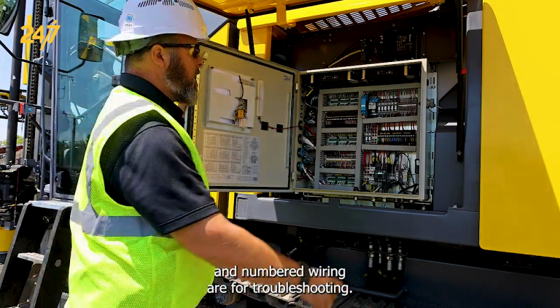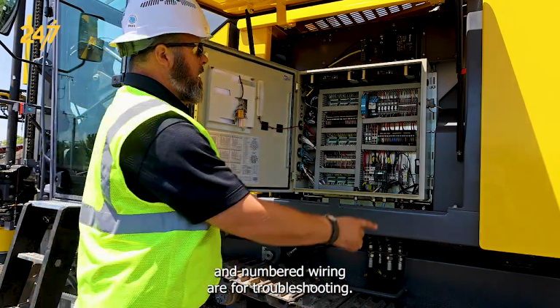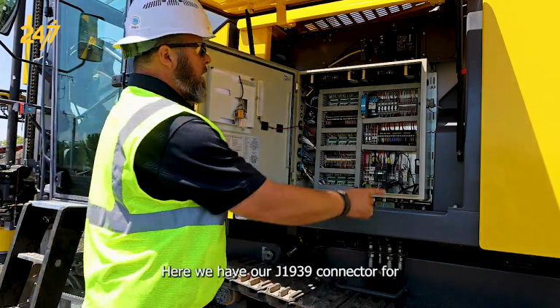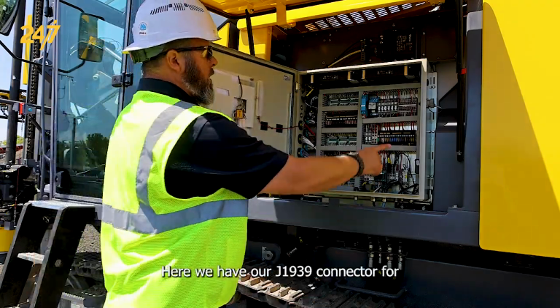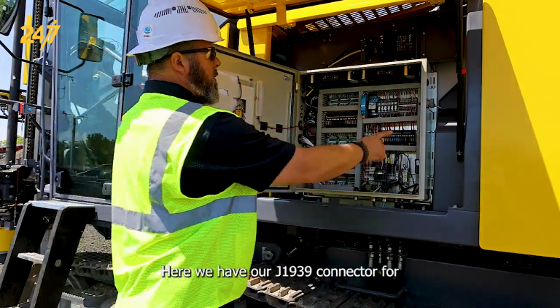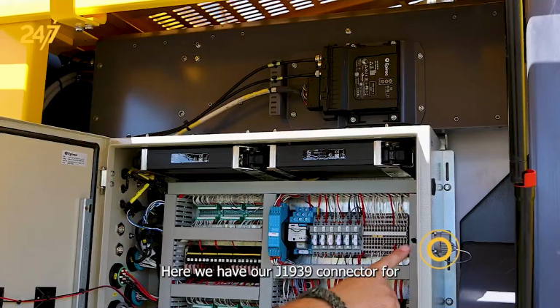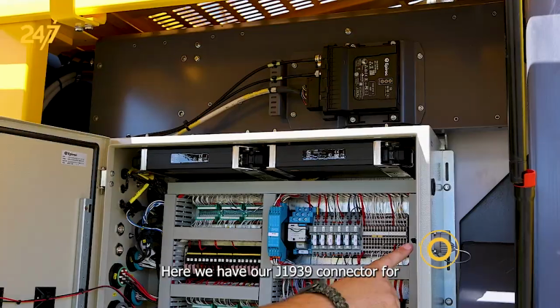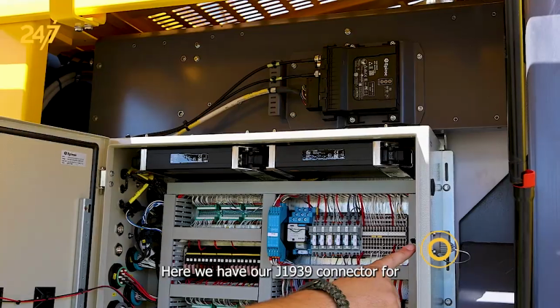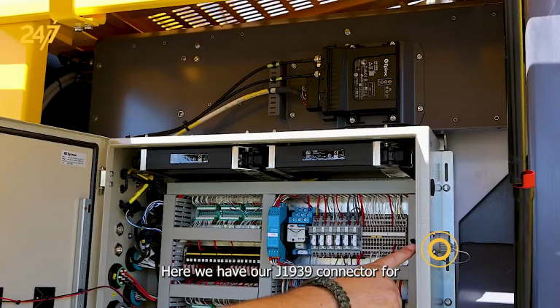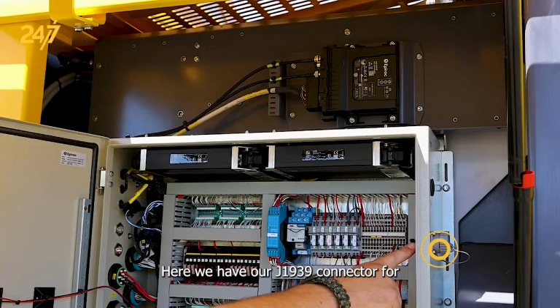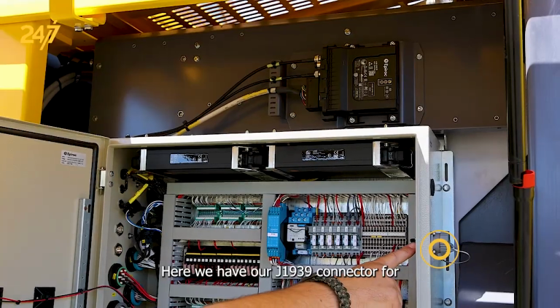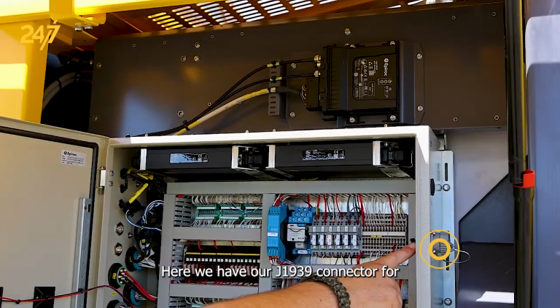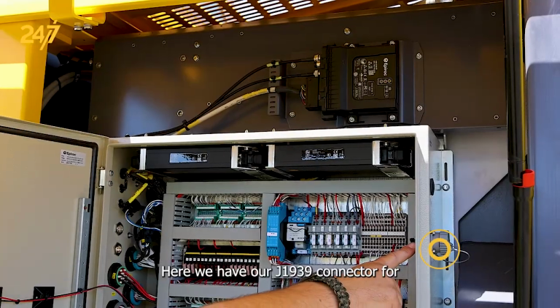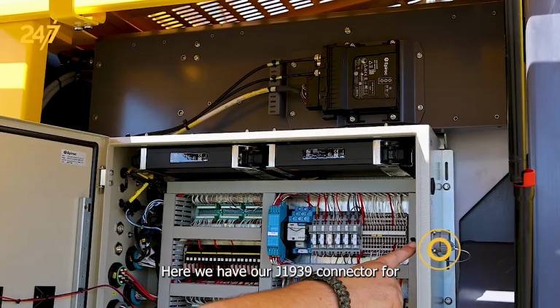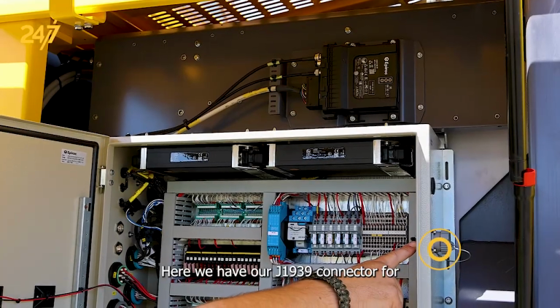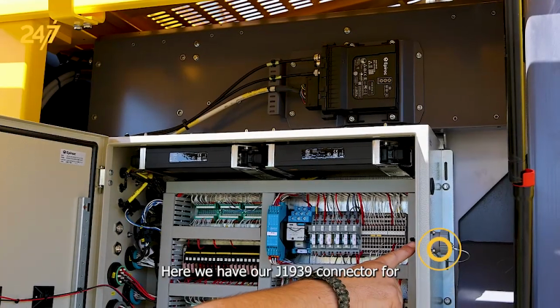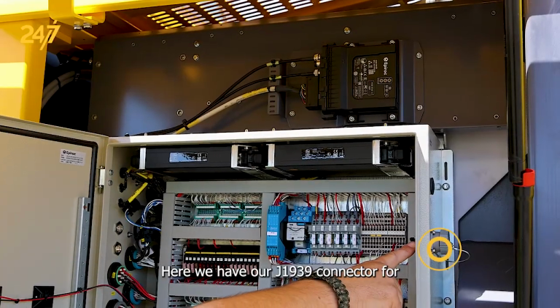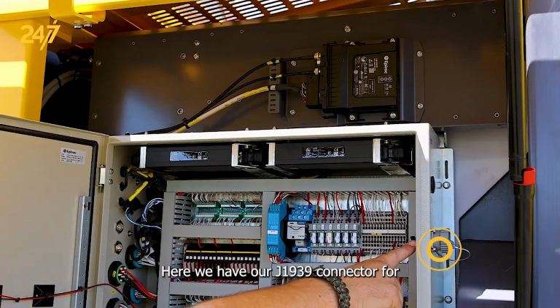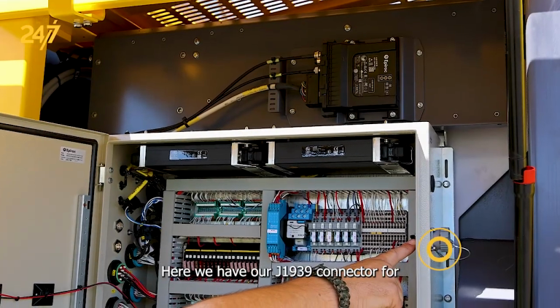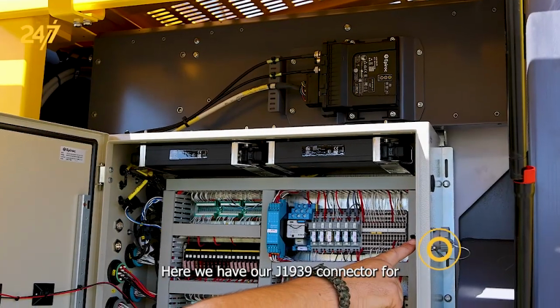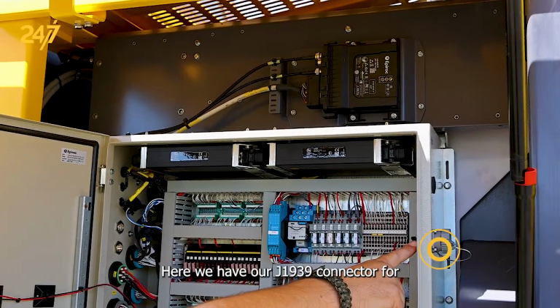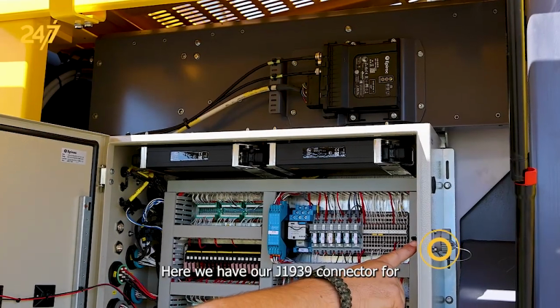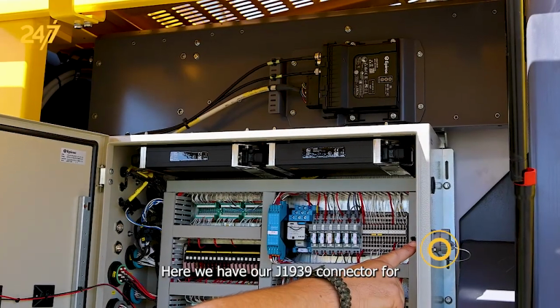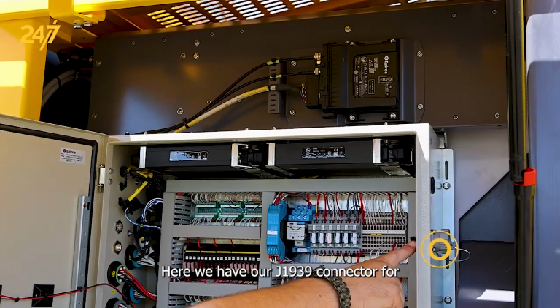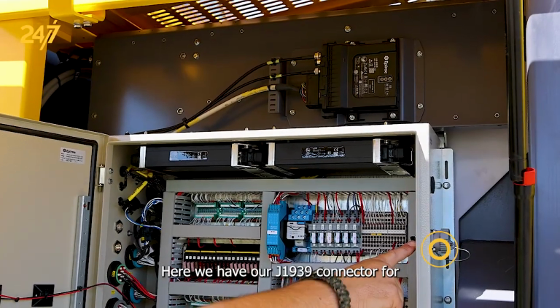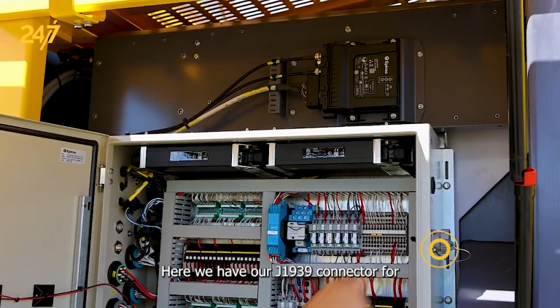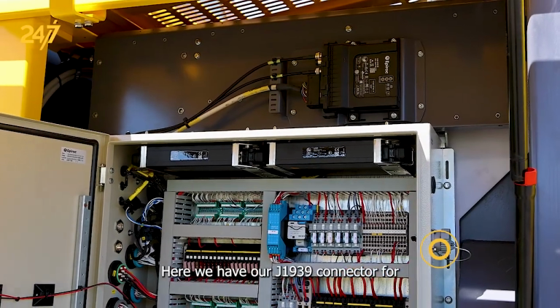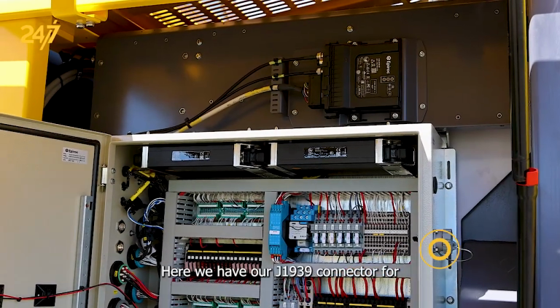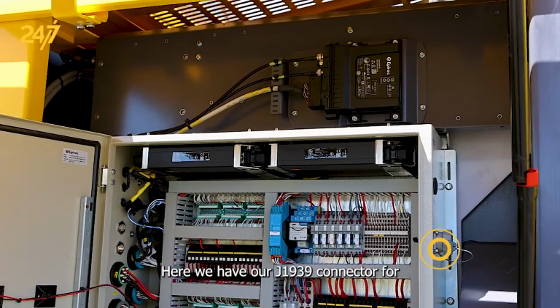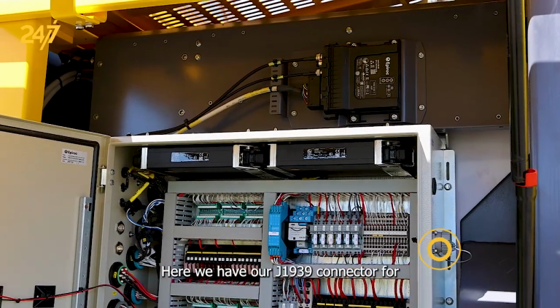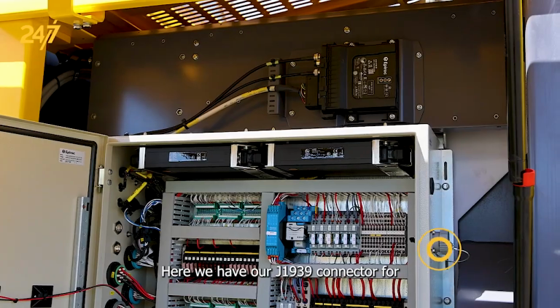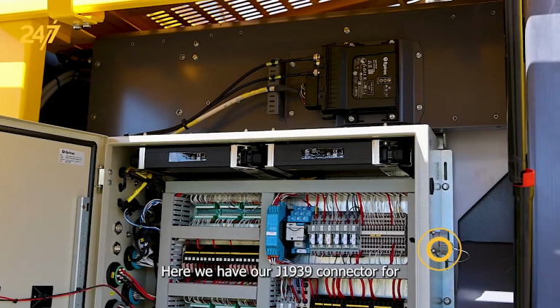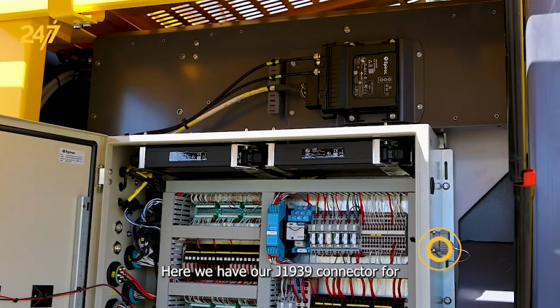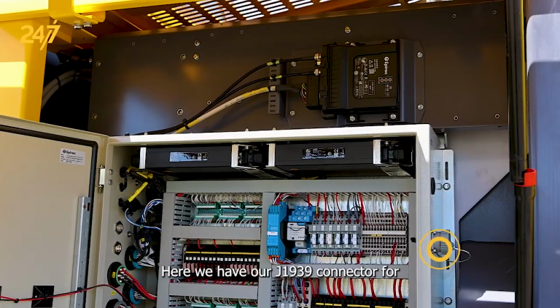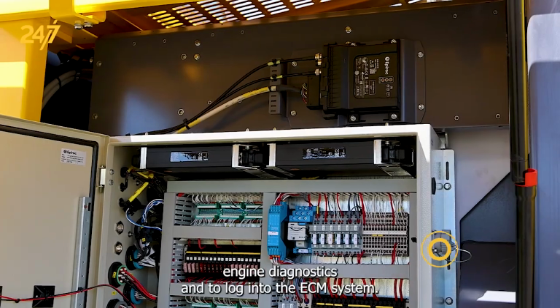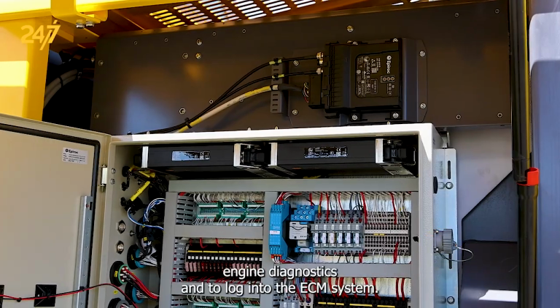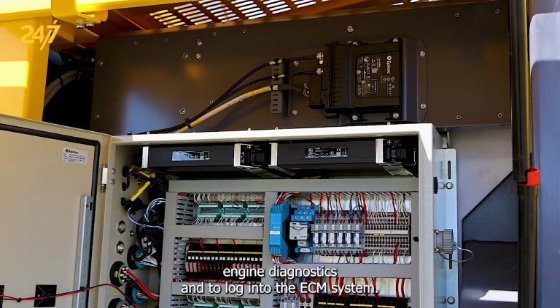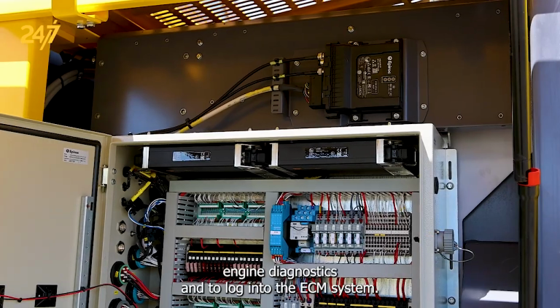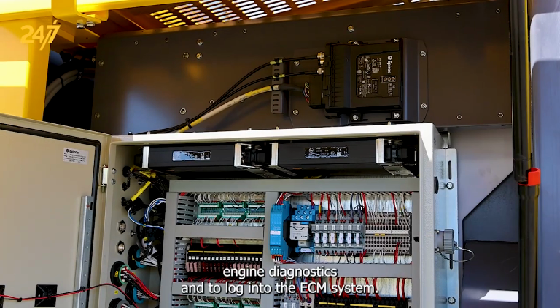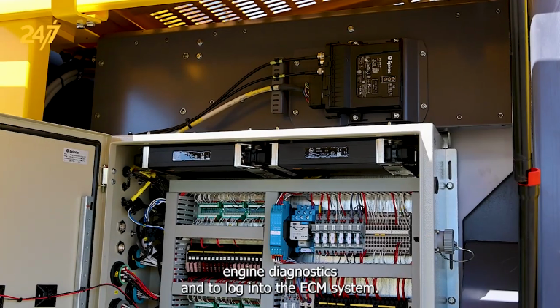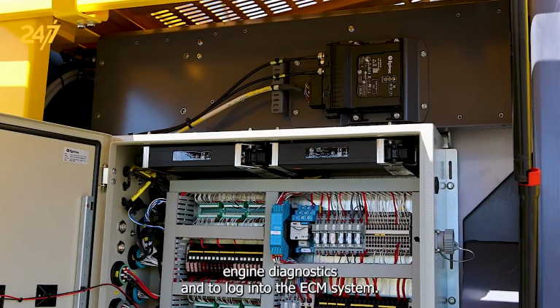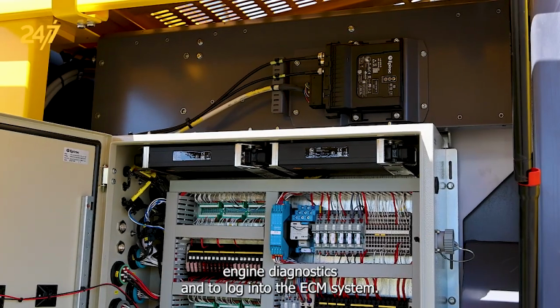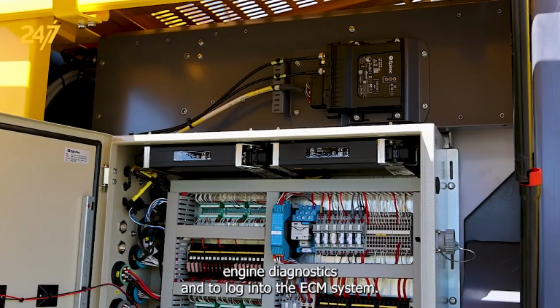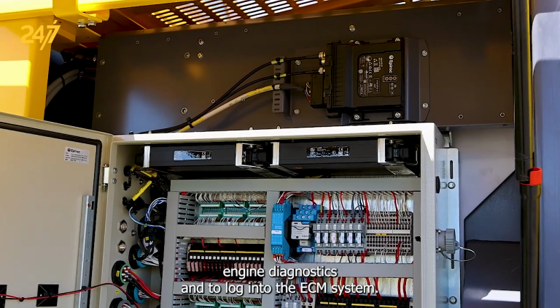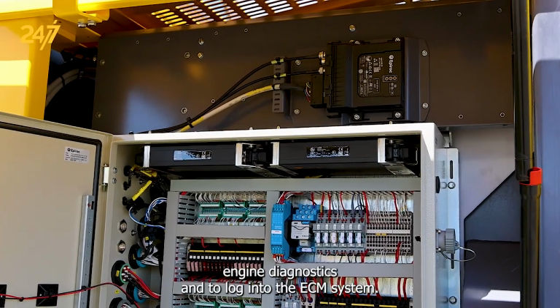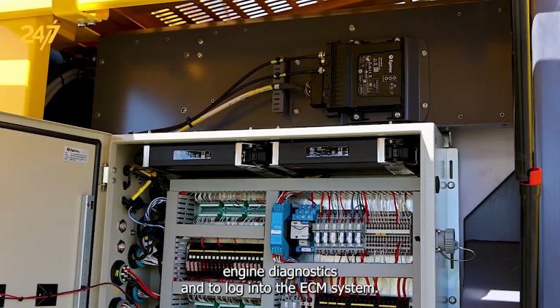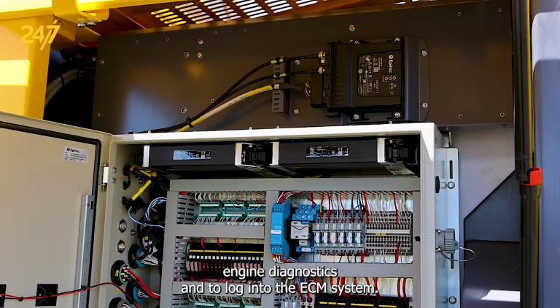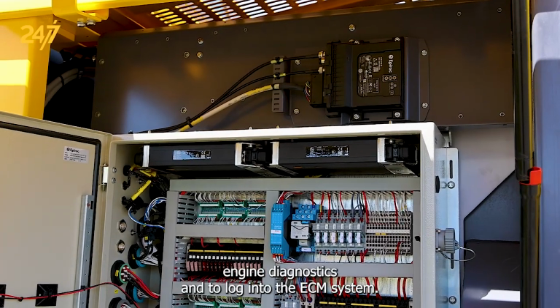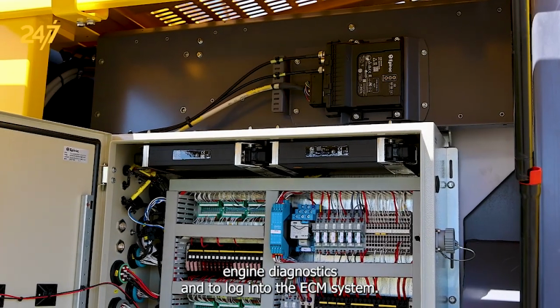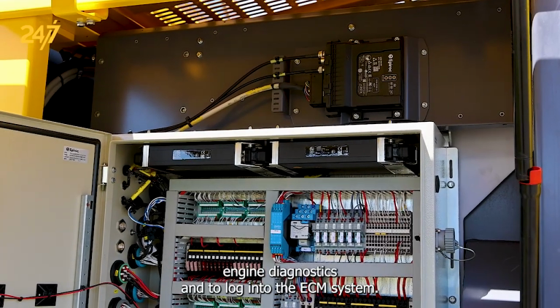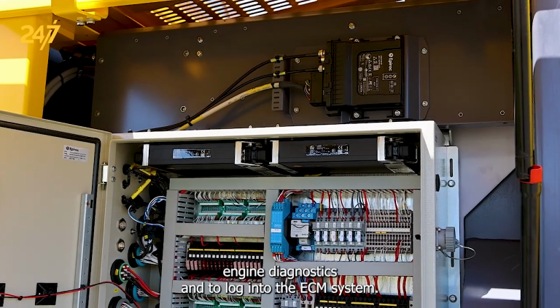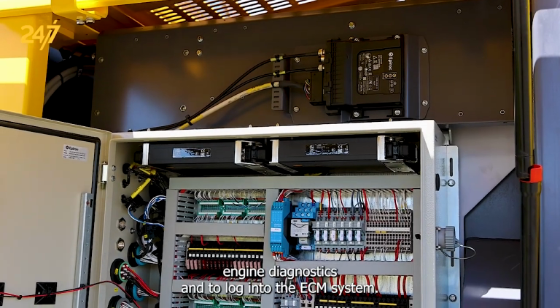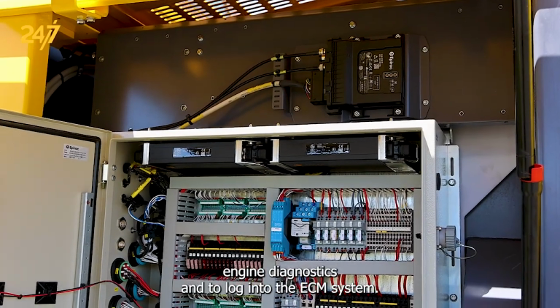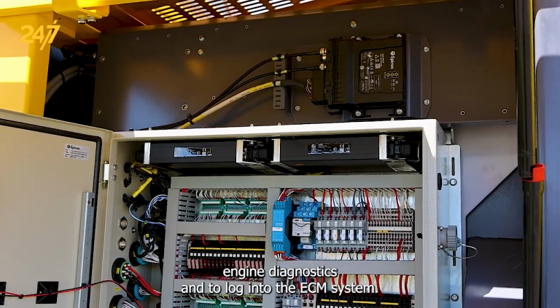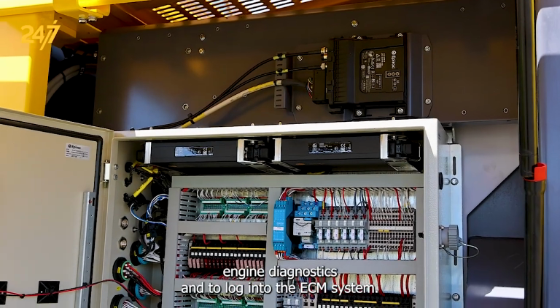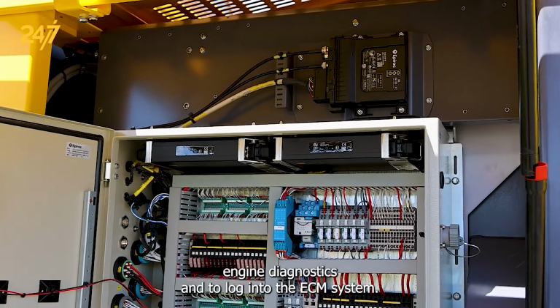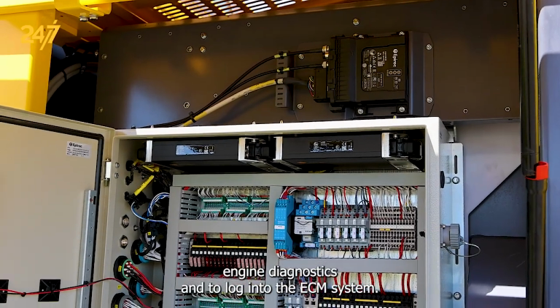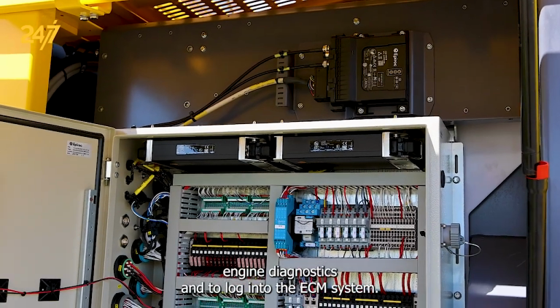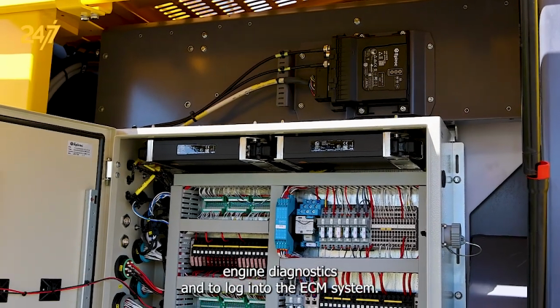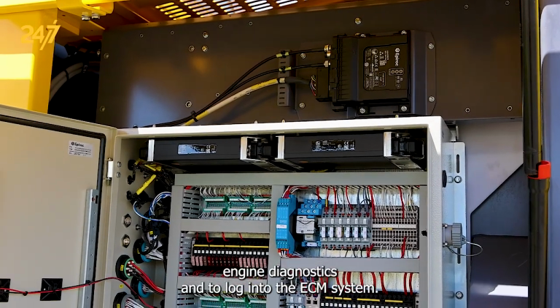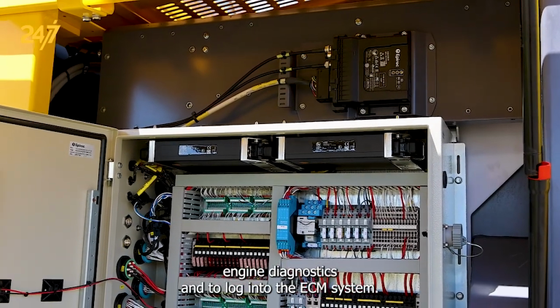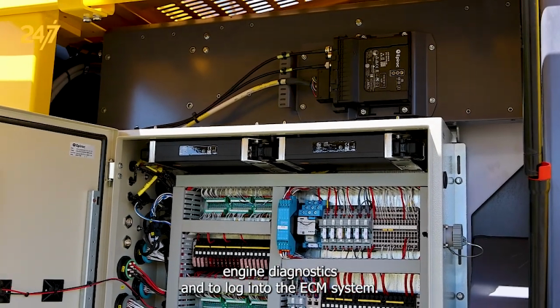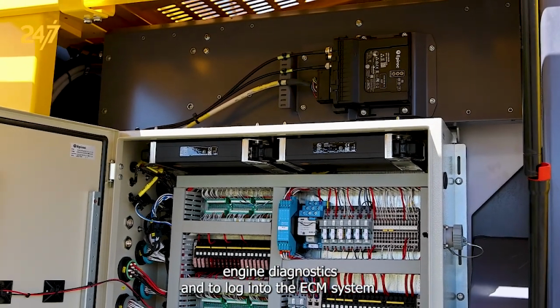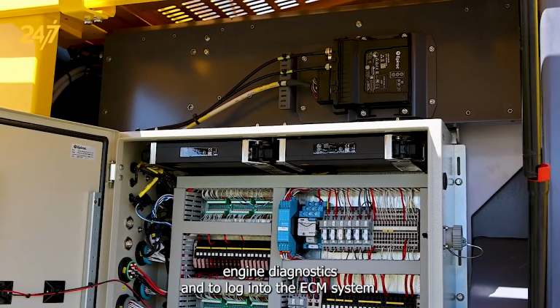Here we have our J1939 connector for engine diagnostics and to log into the ECM system.